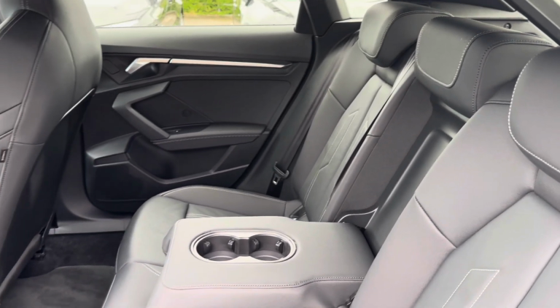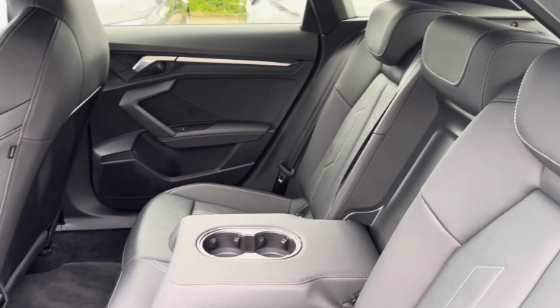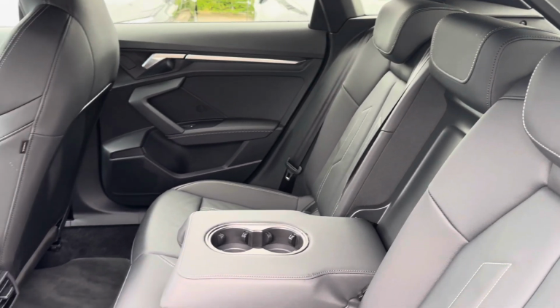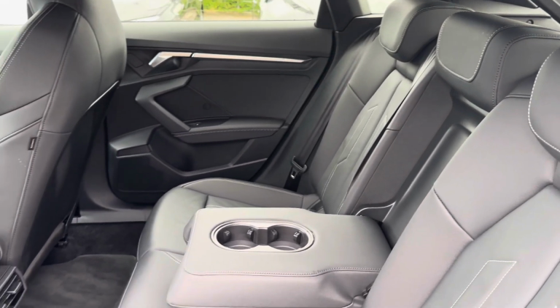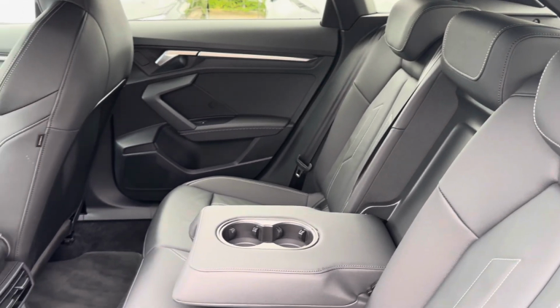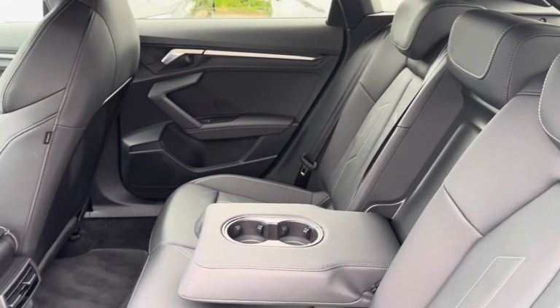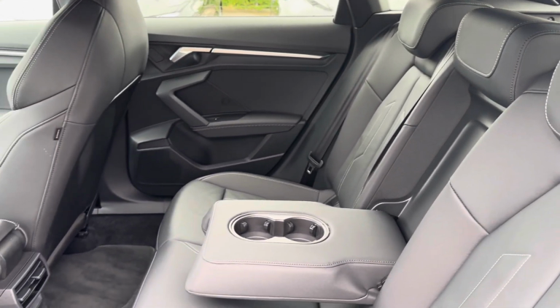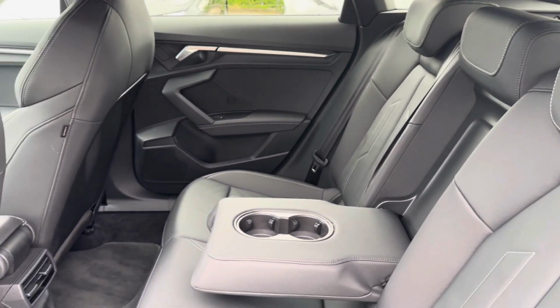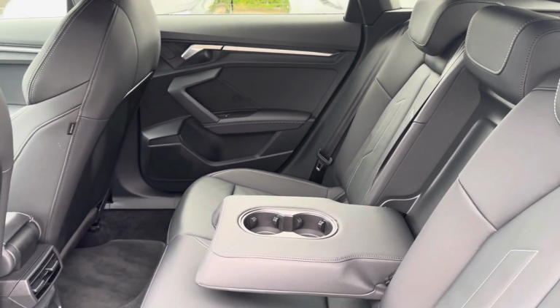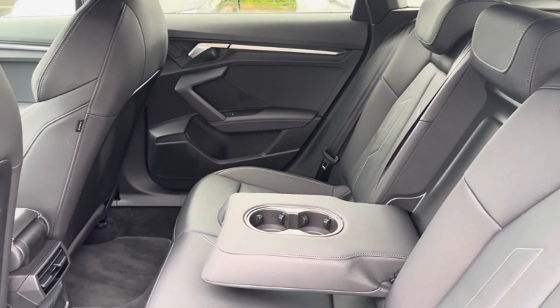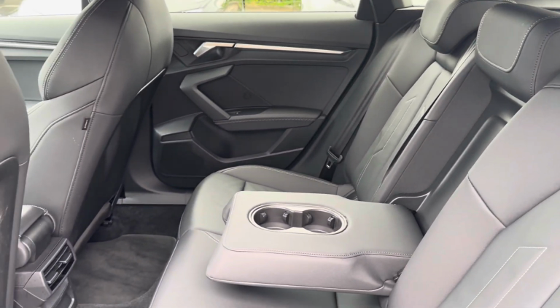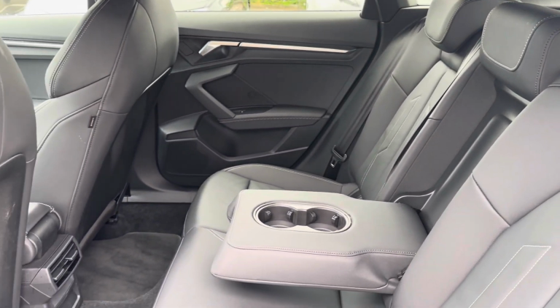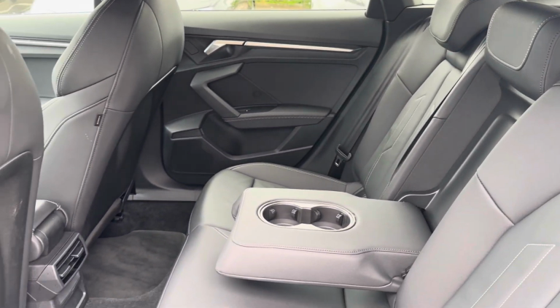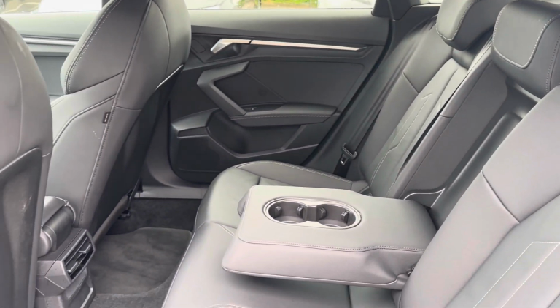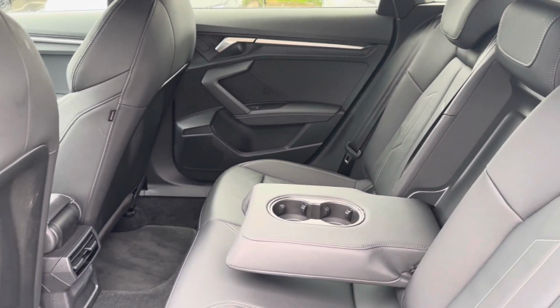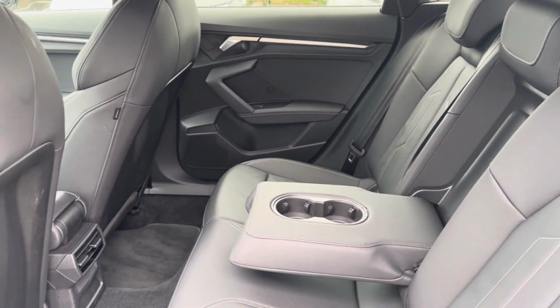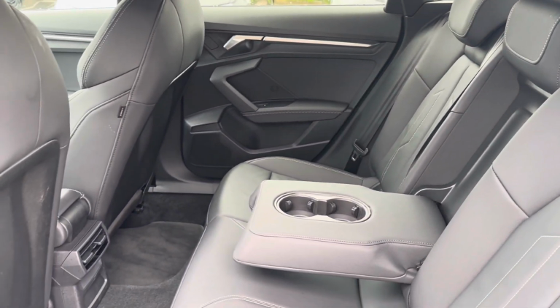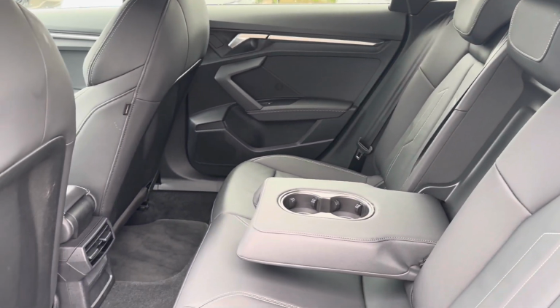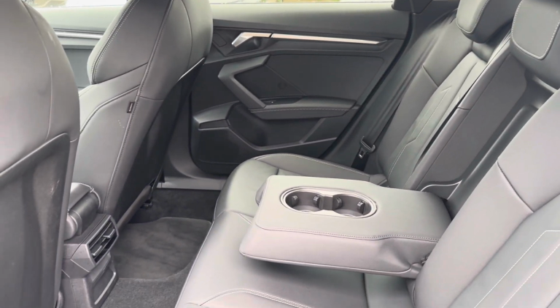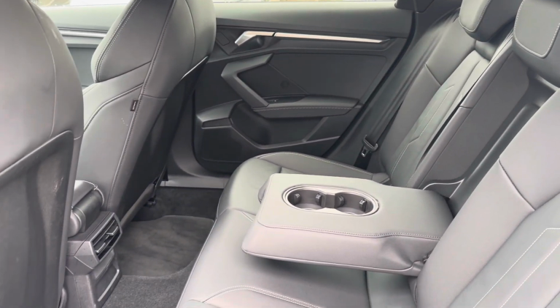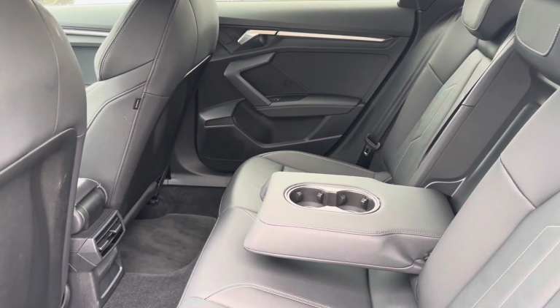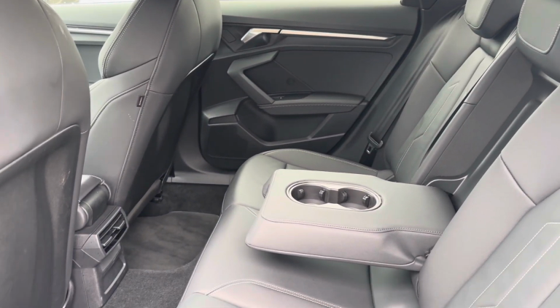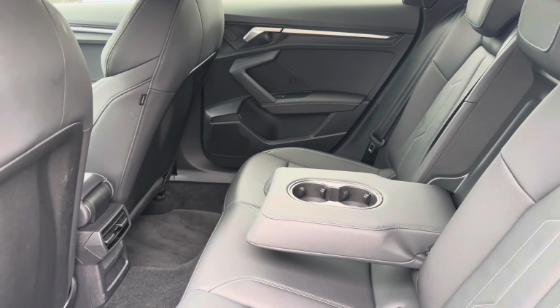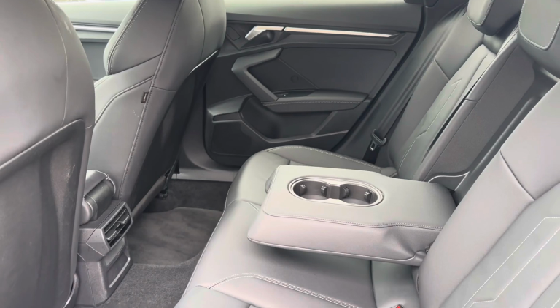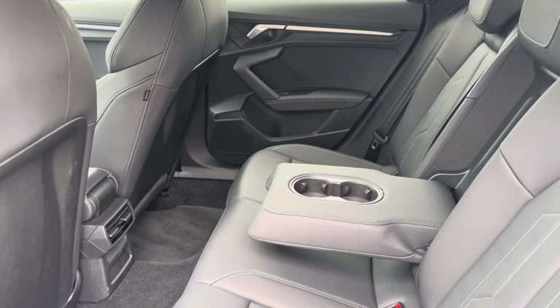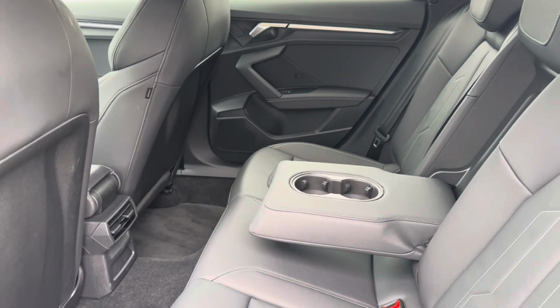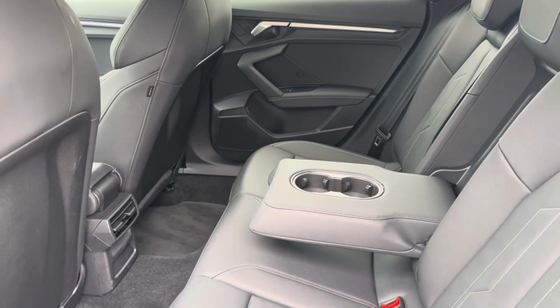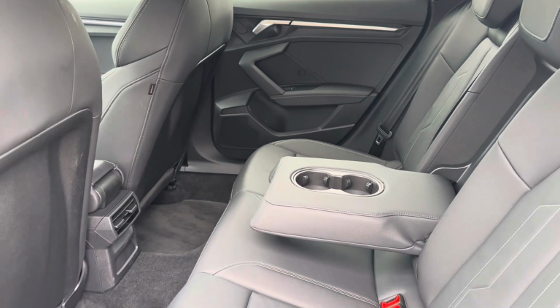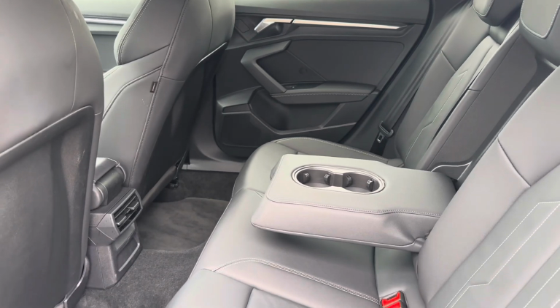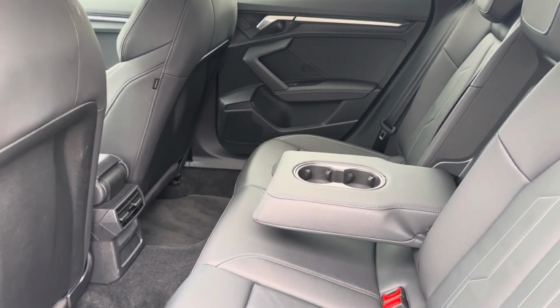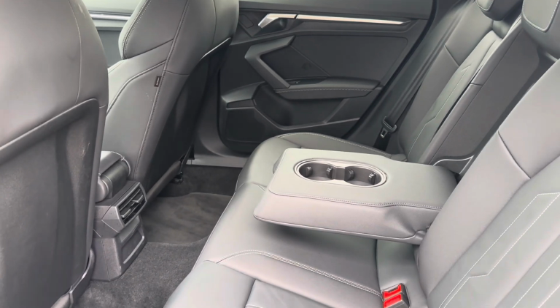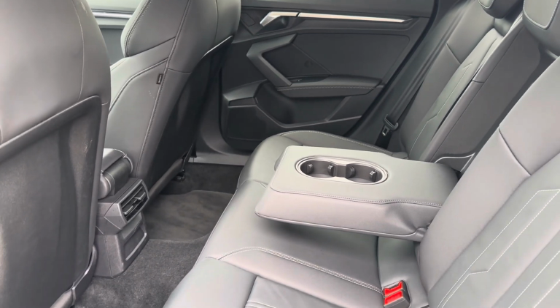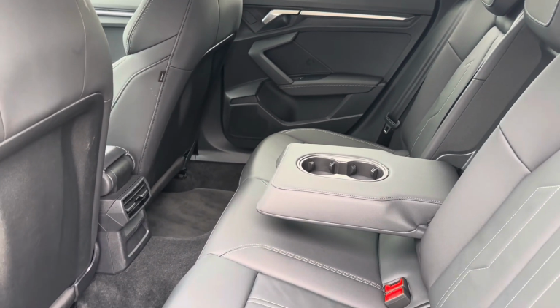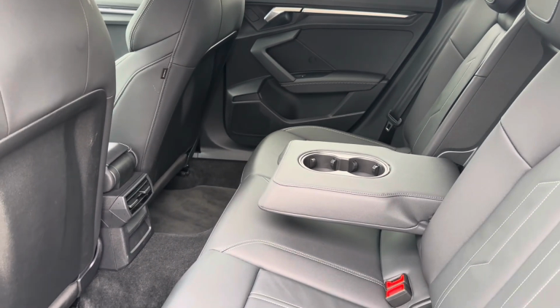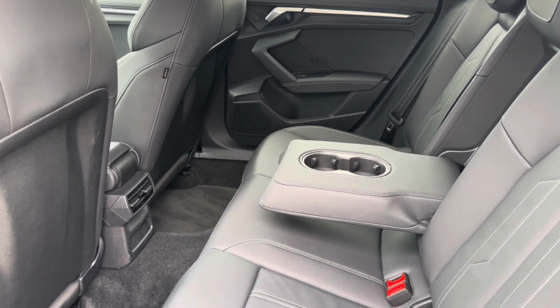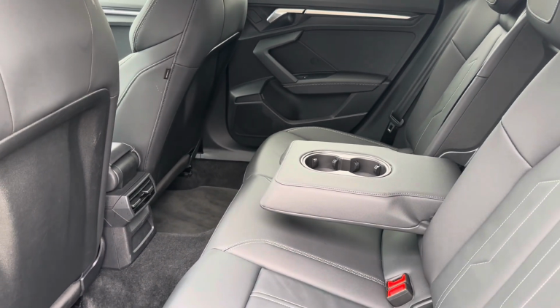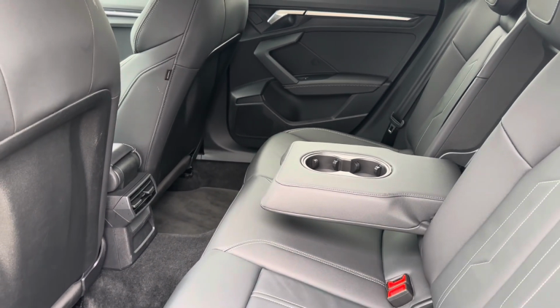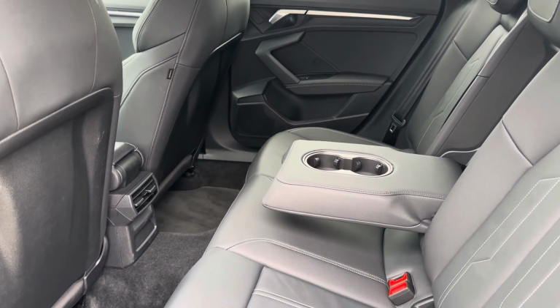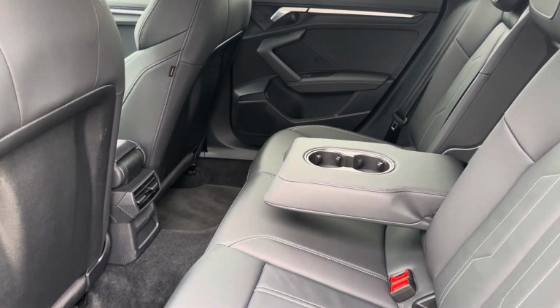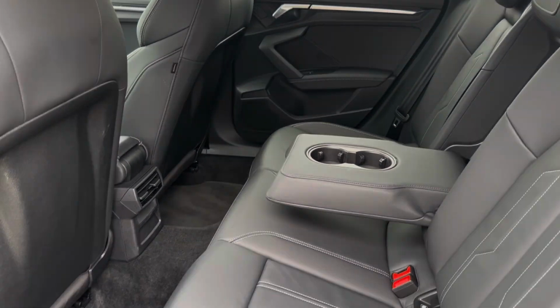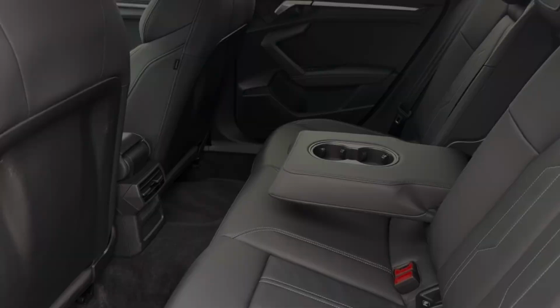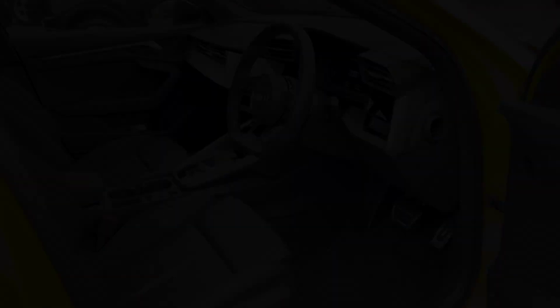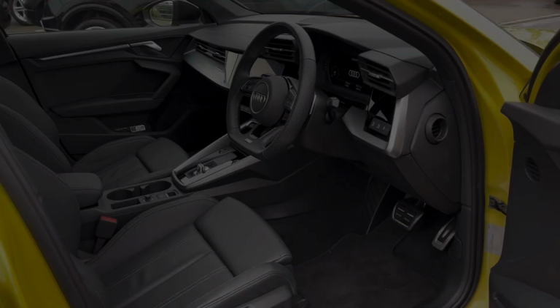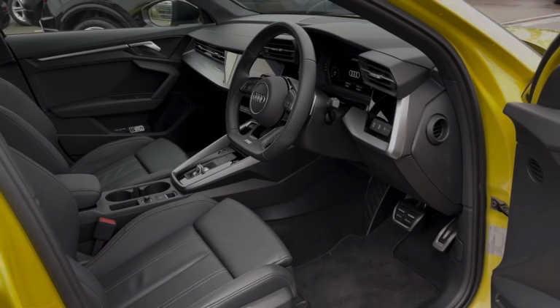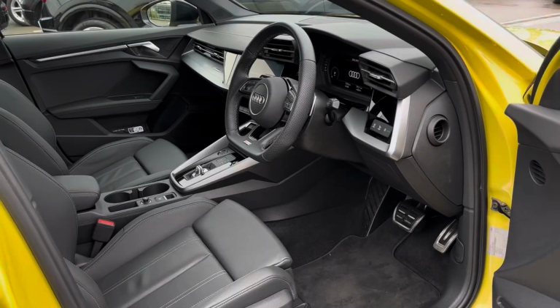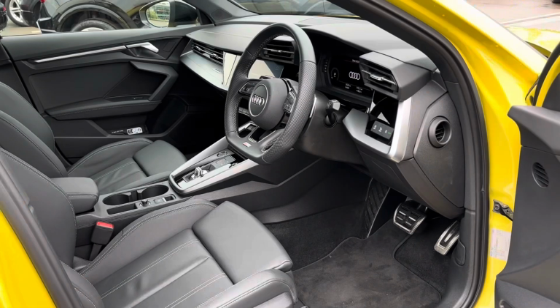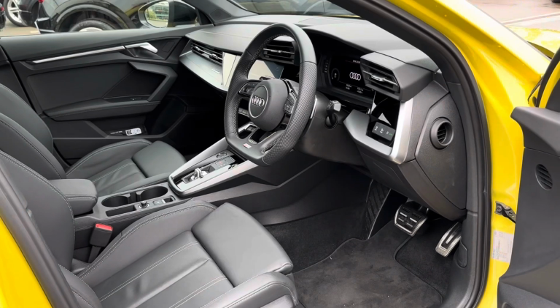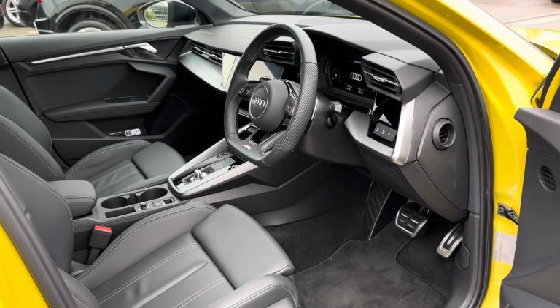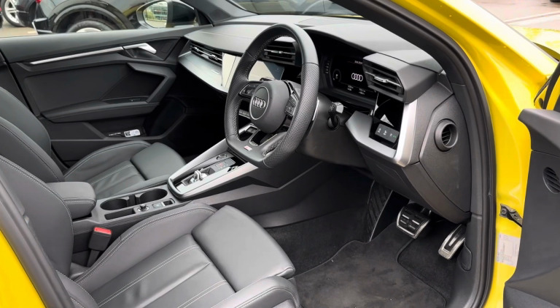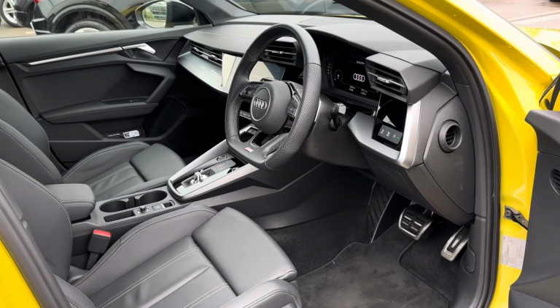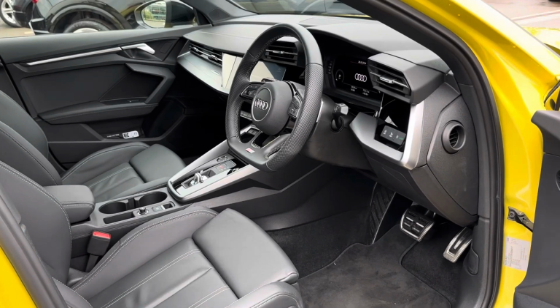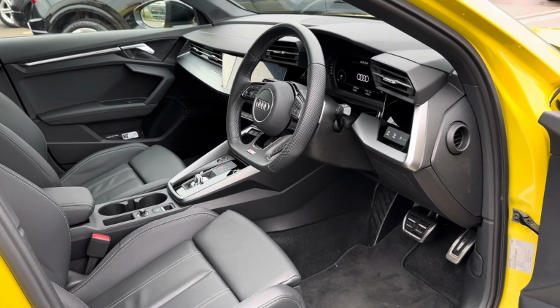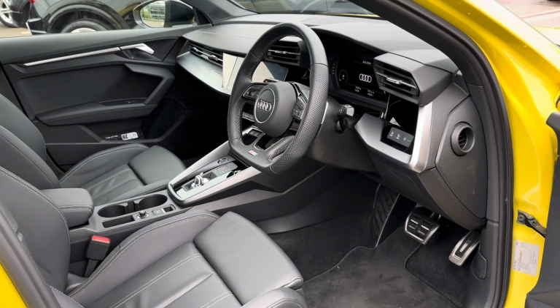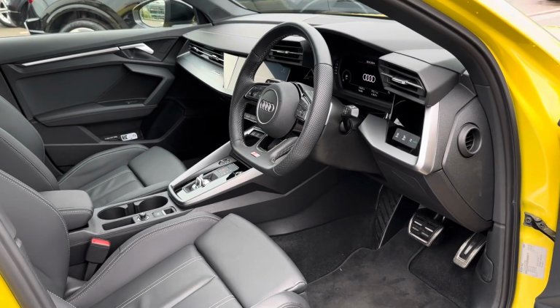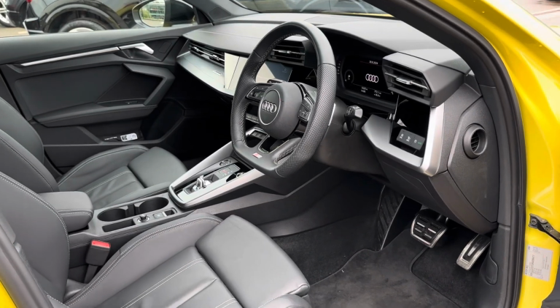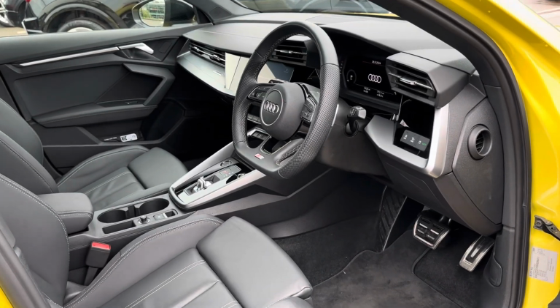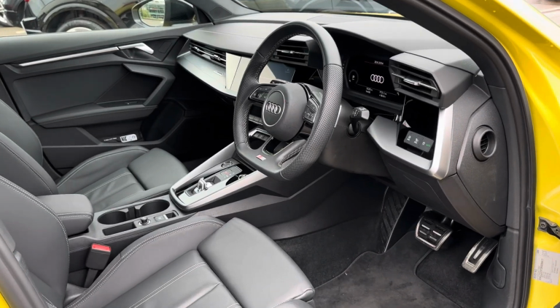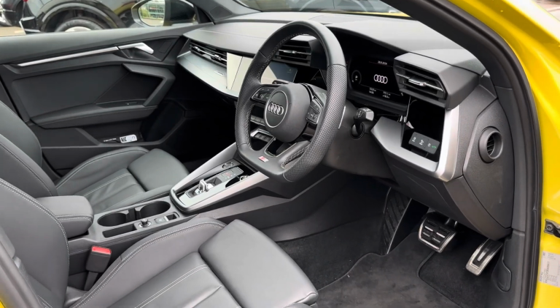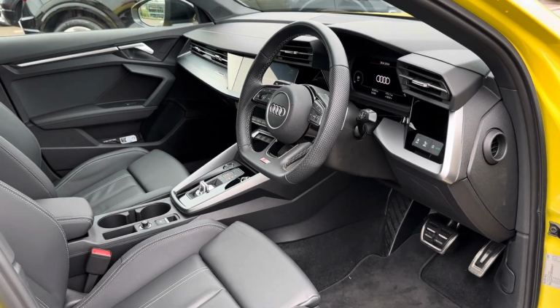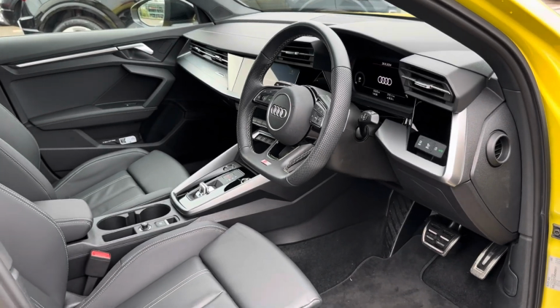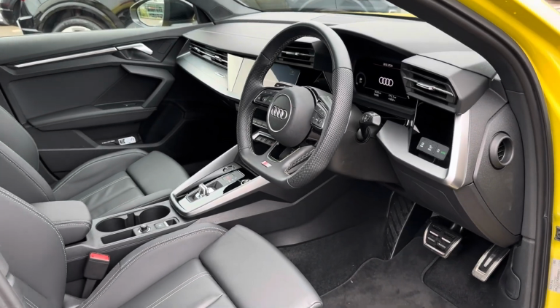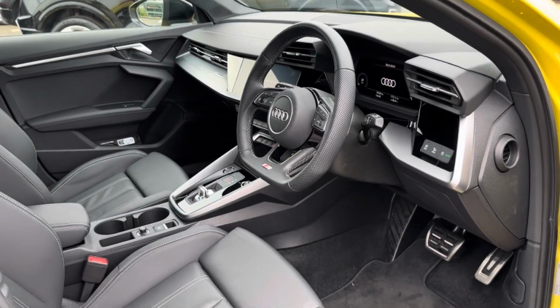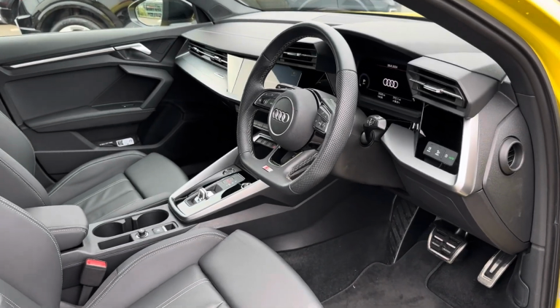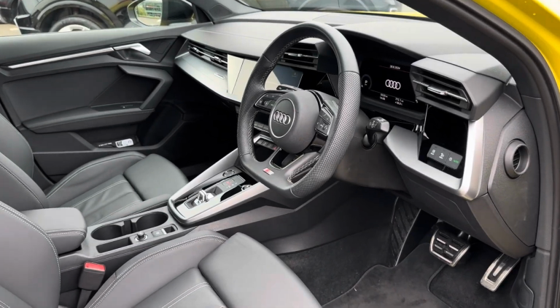Moving into the rear, you will find a luxurious full leather trim with a handy pull-down armrest, integrated cup holders, and central climate vents.